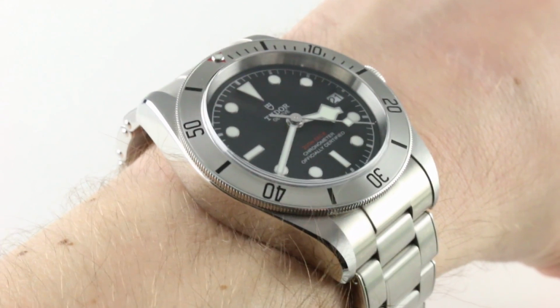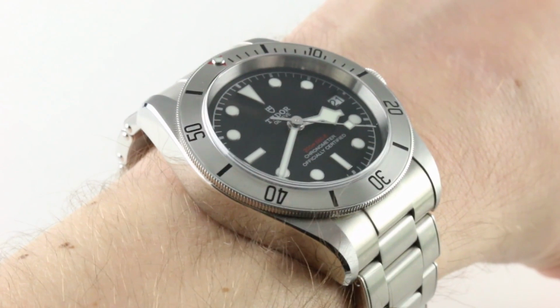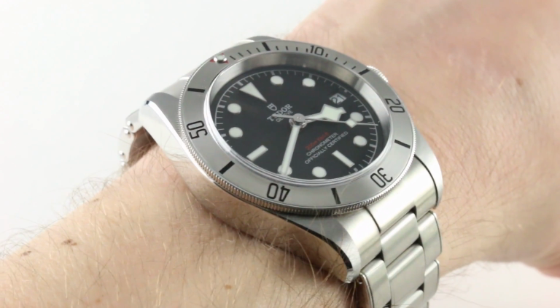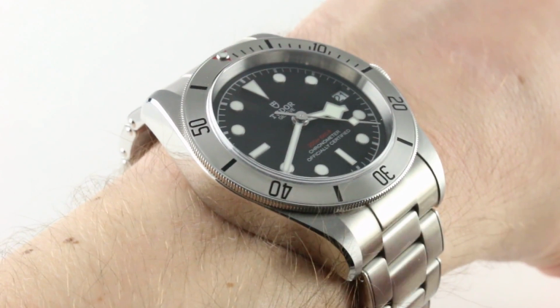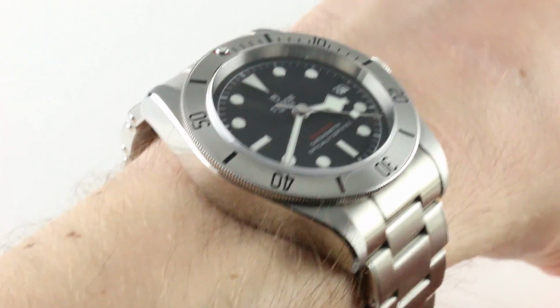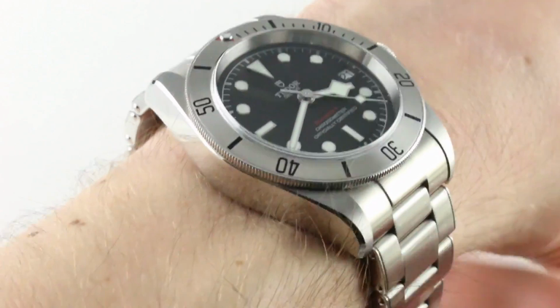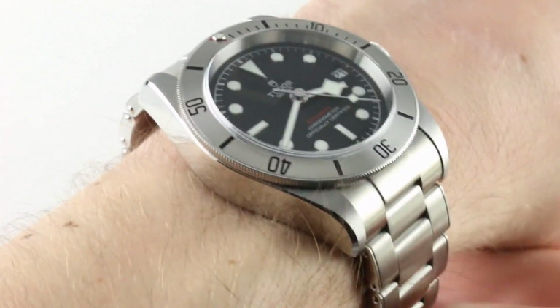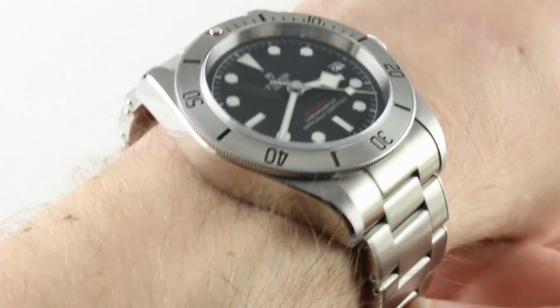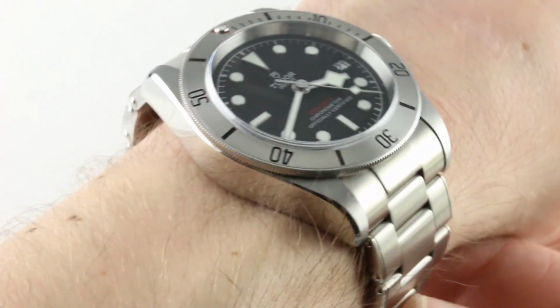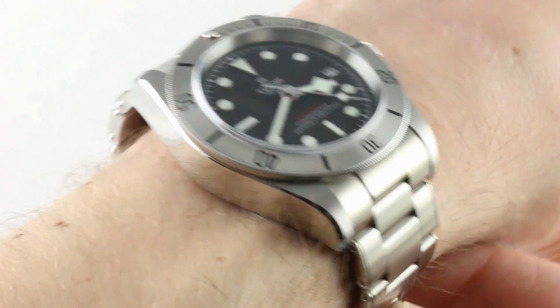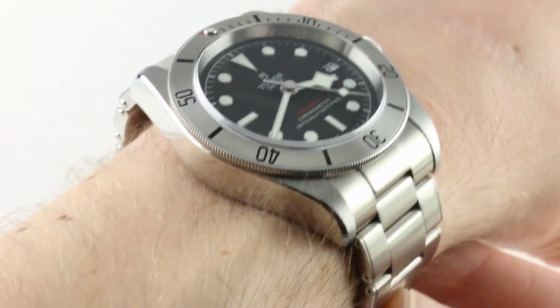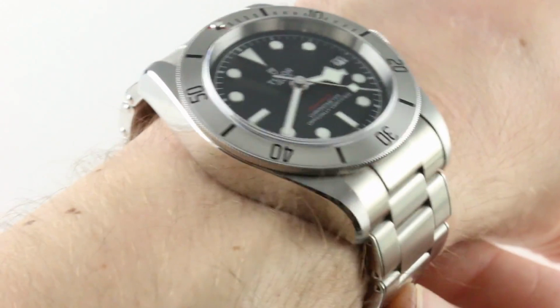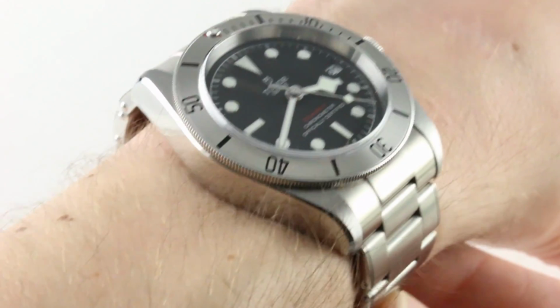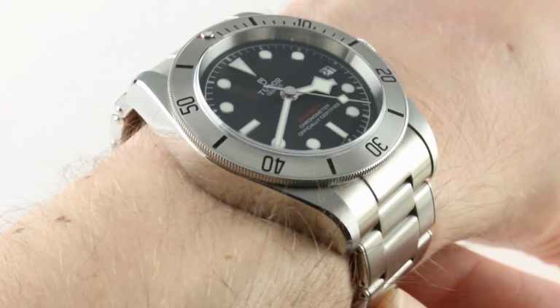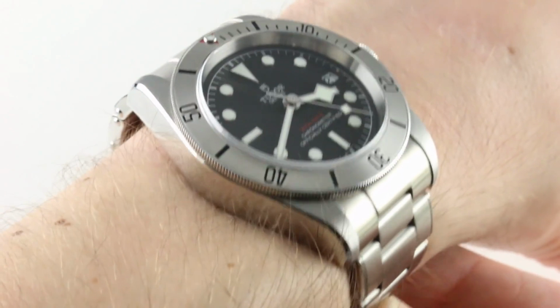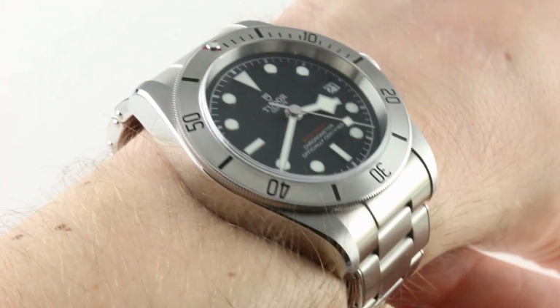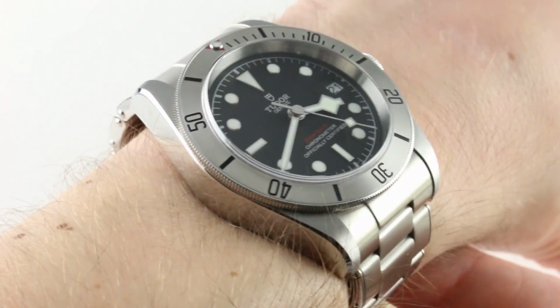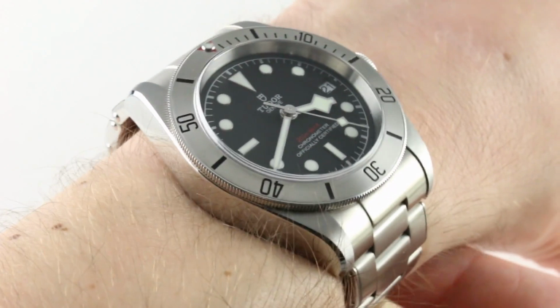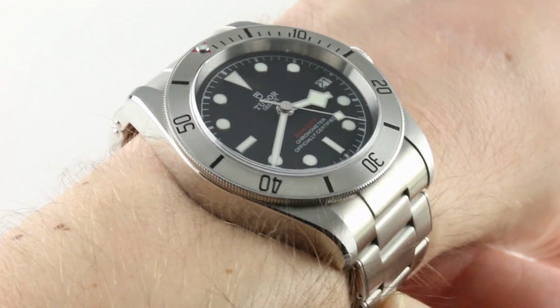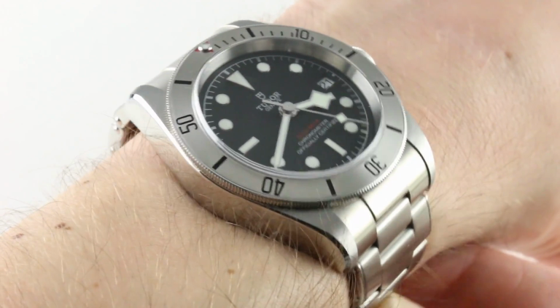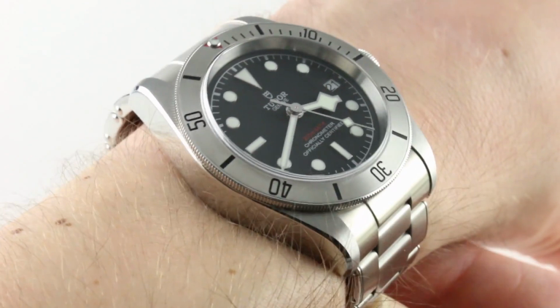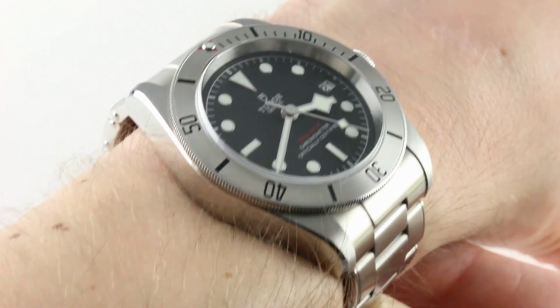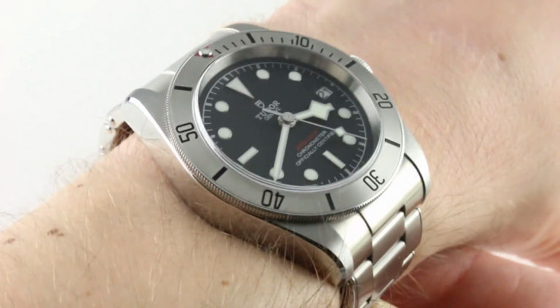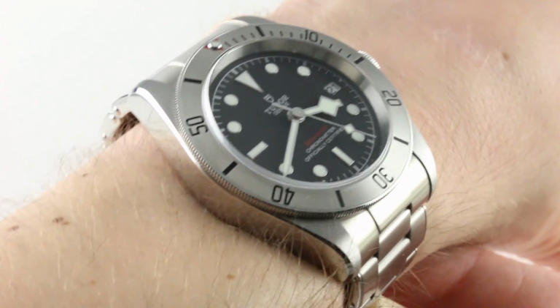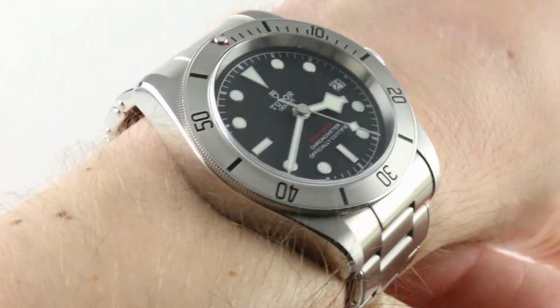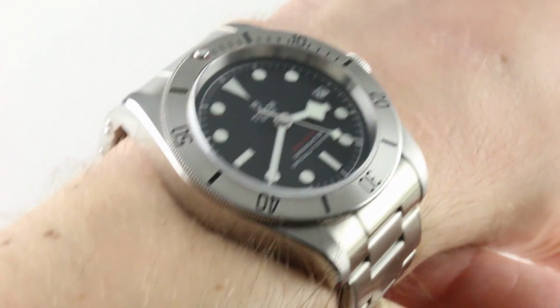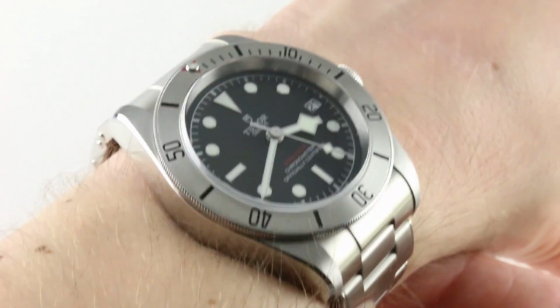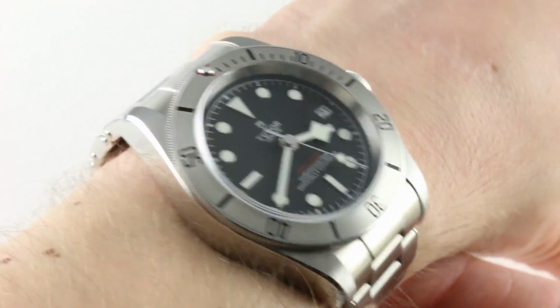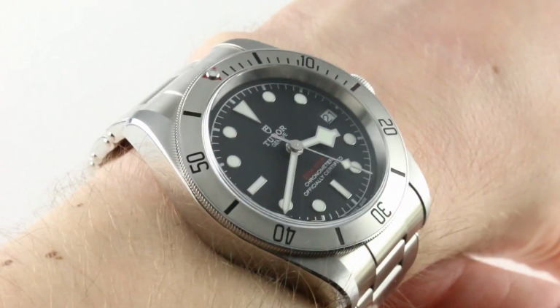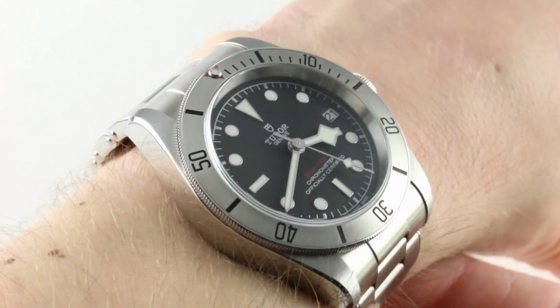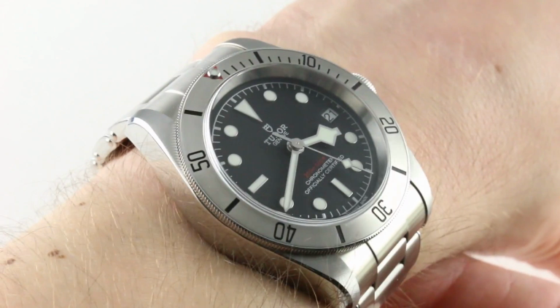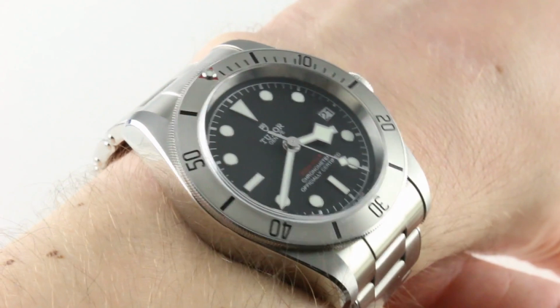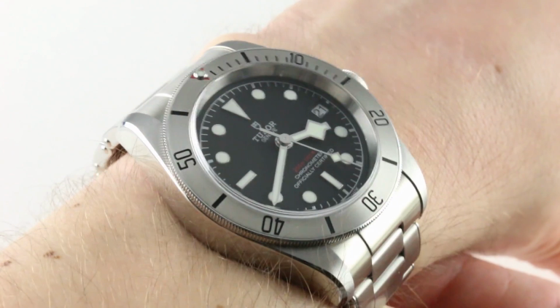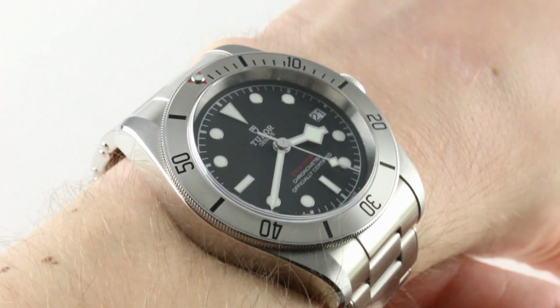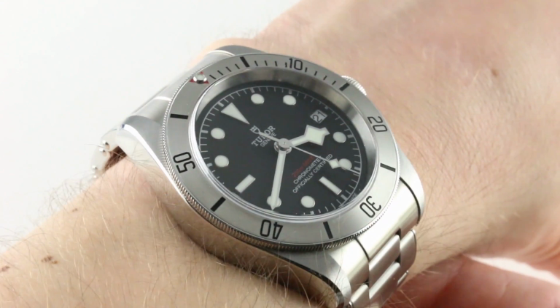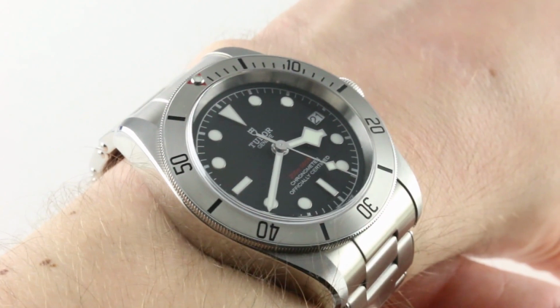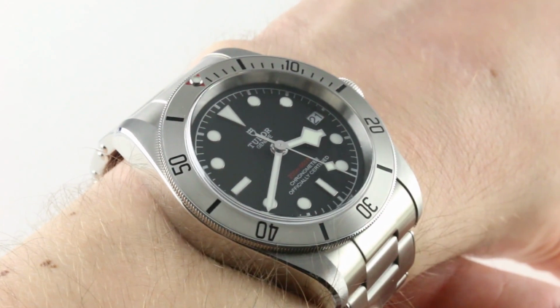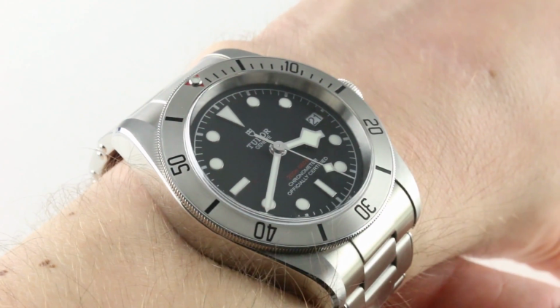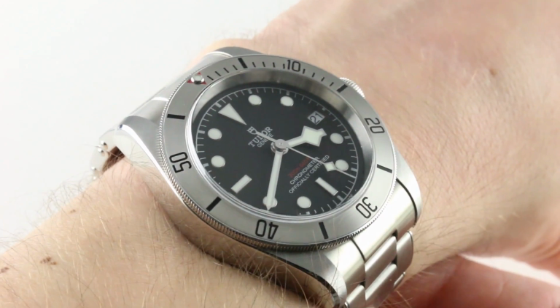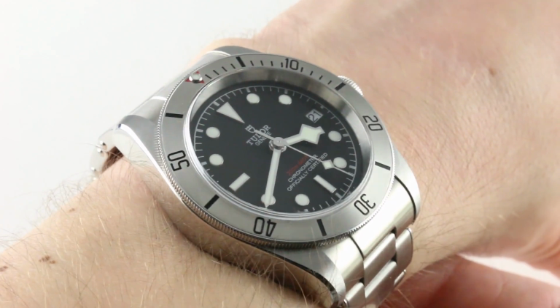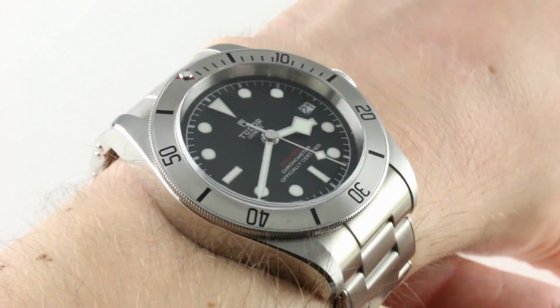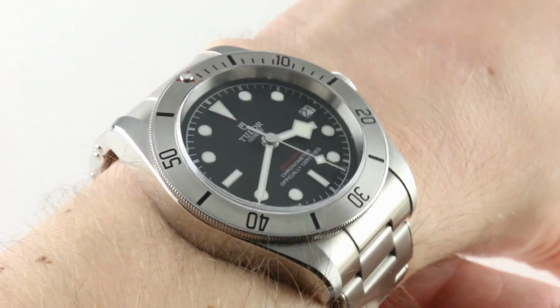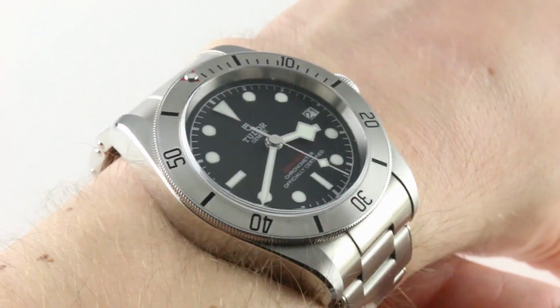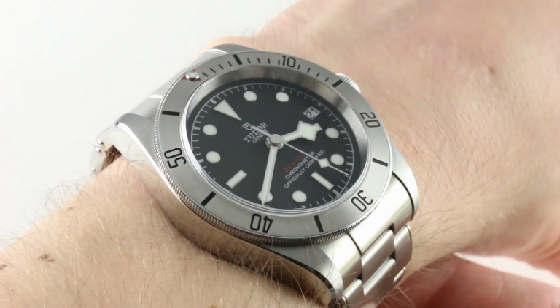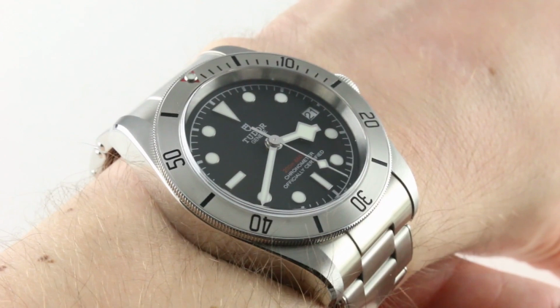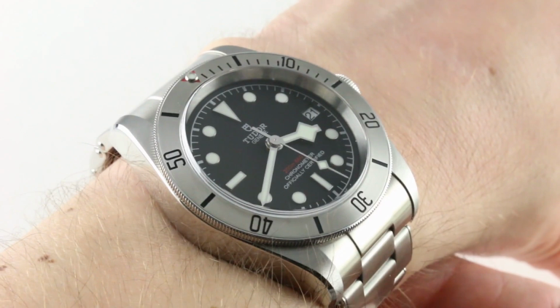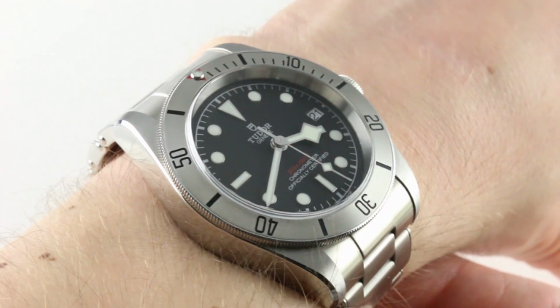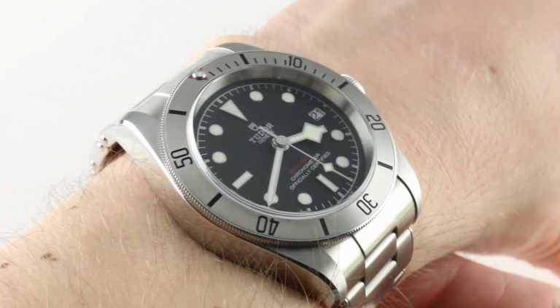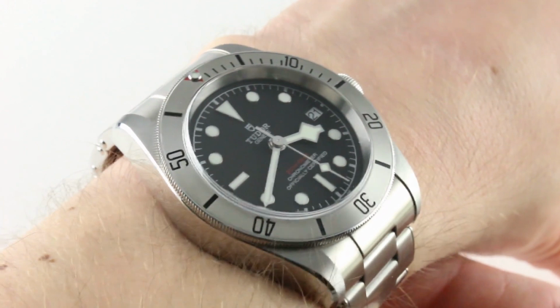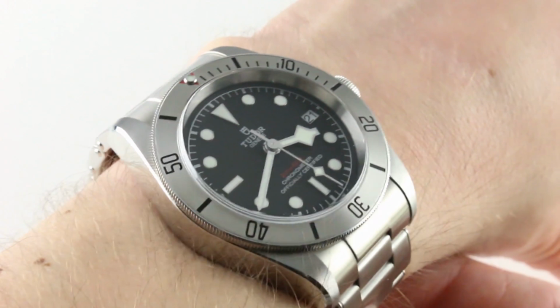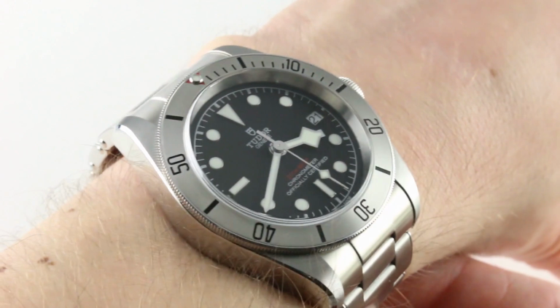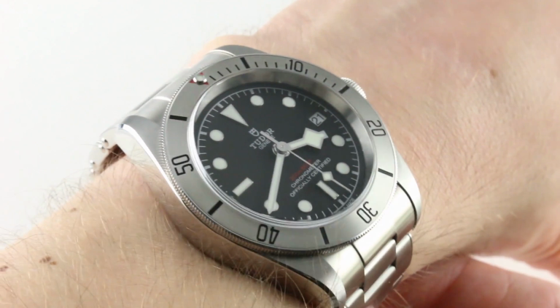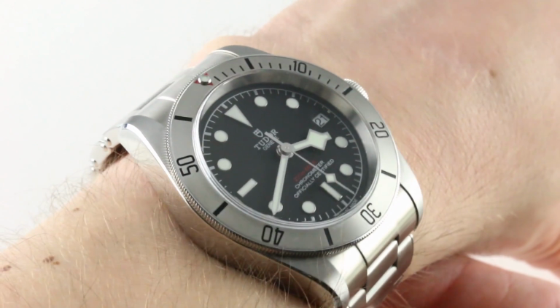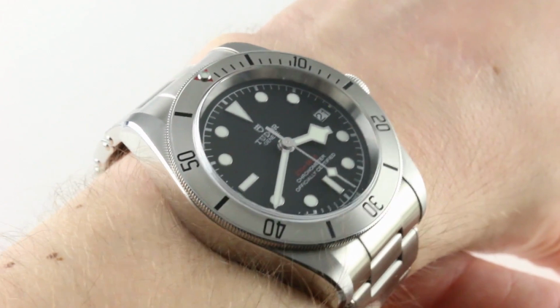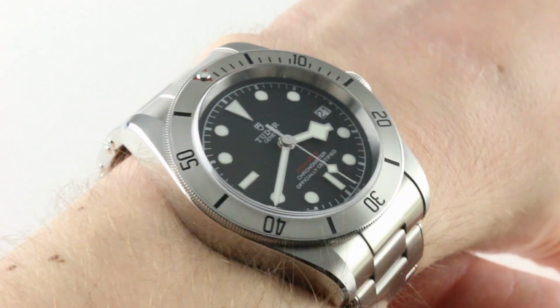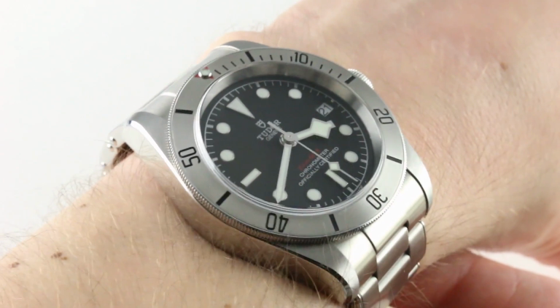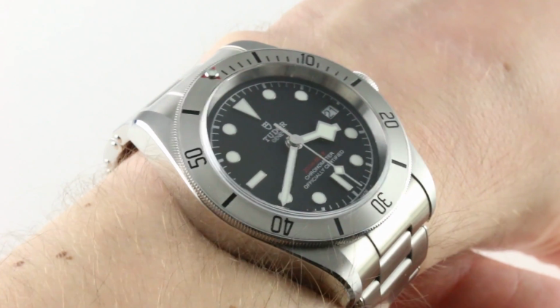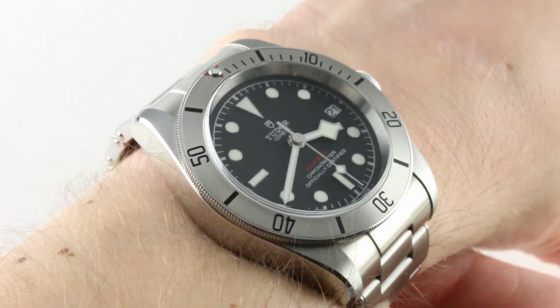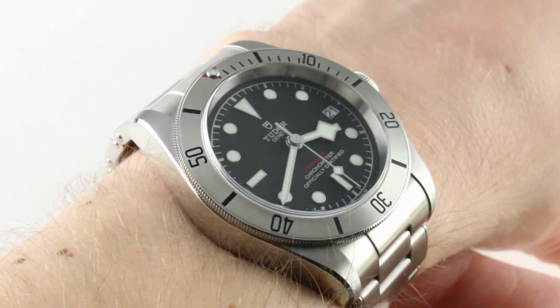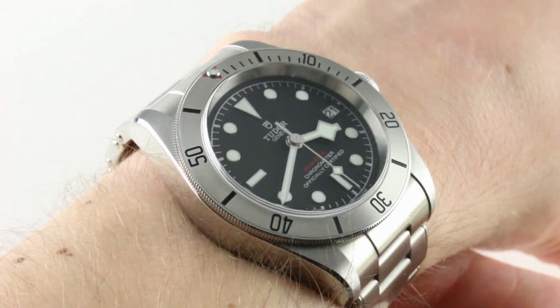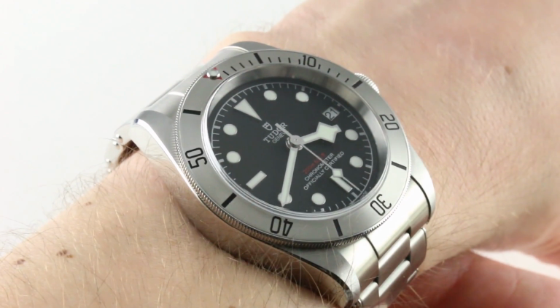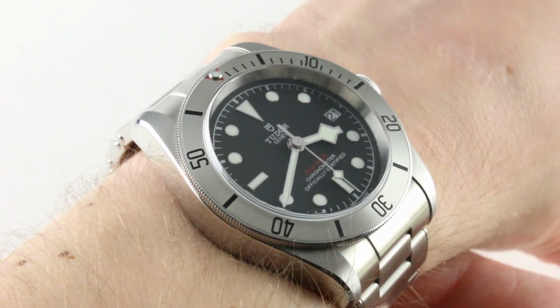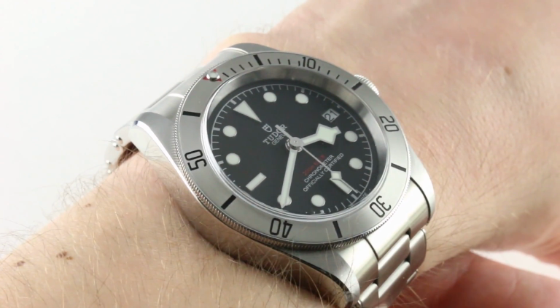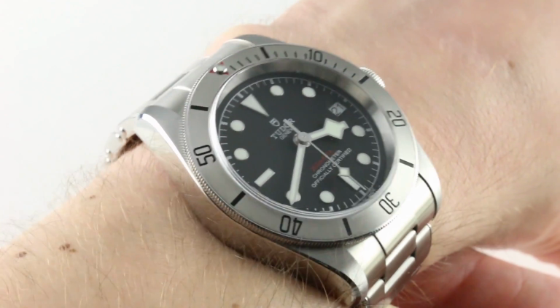Hi, I'm Tim. Welcome to our channel. Thanks for logging on. Today we're discussing the Tudor Heritage Black Bay Steel, a 2017 Basel World debut.